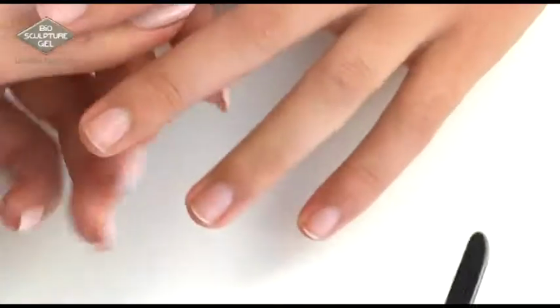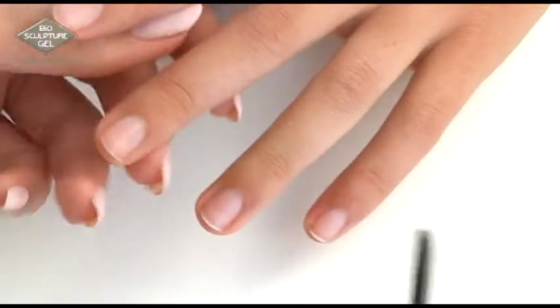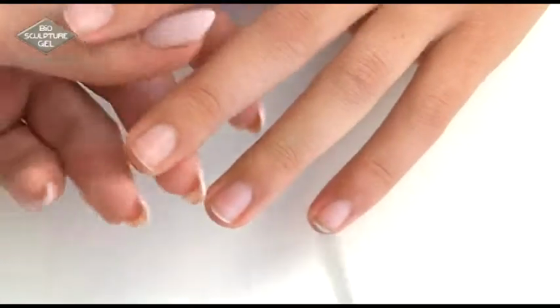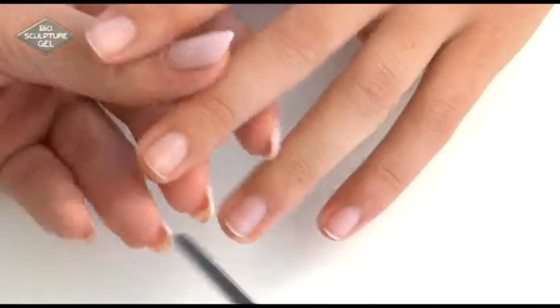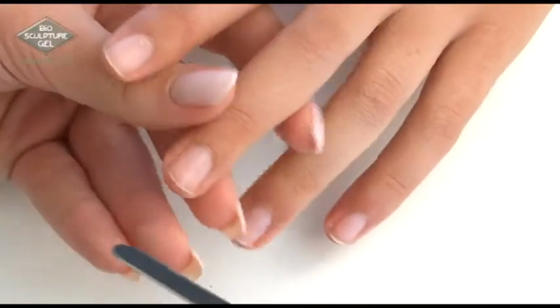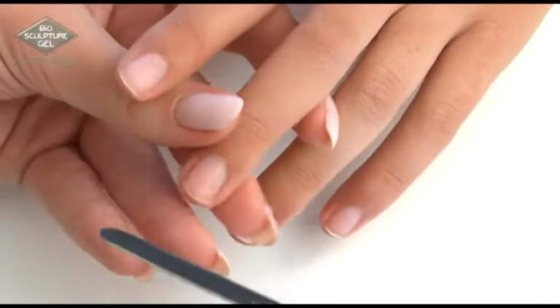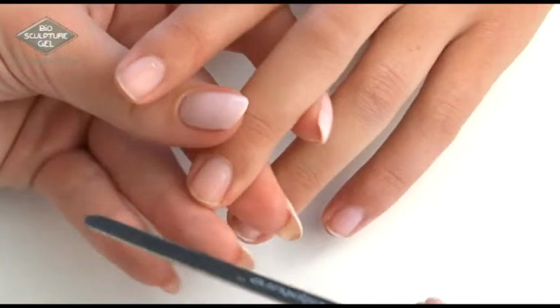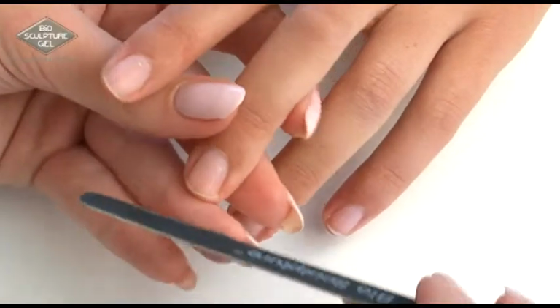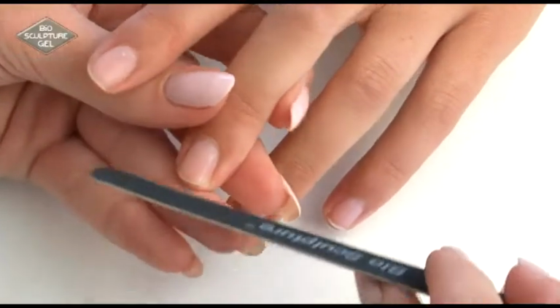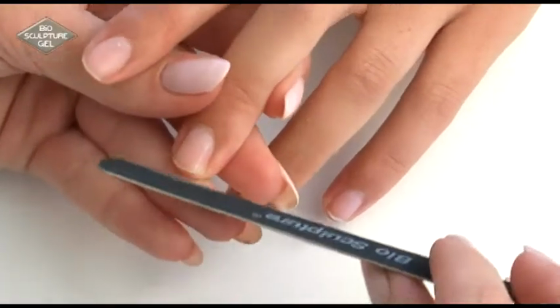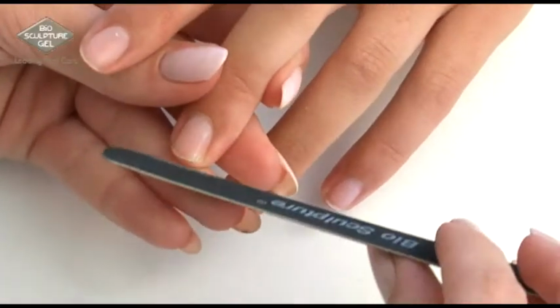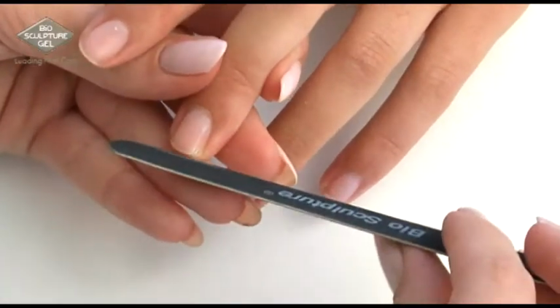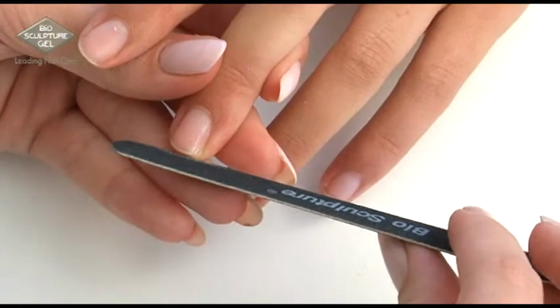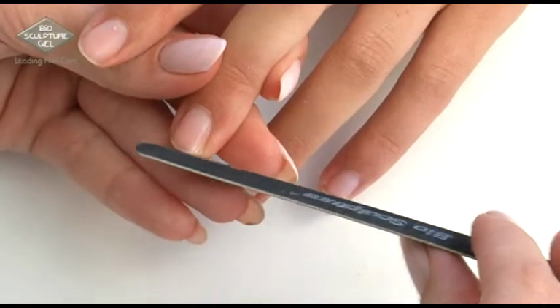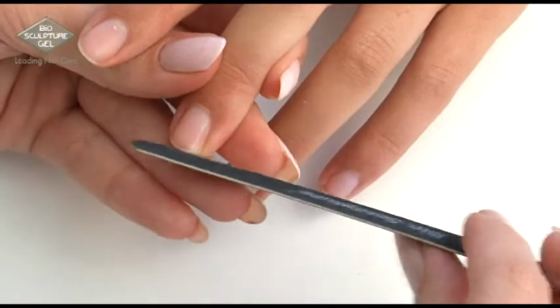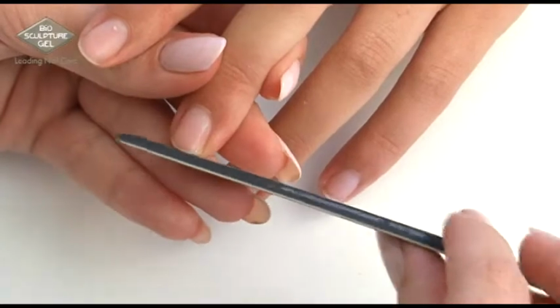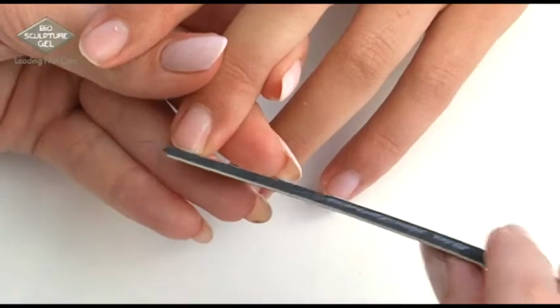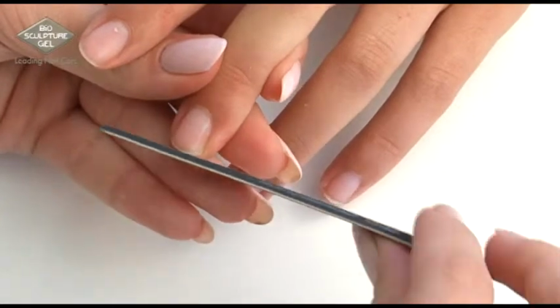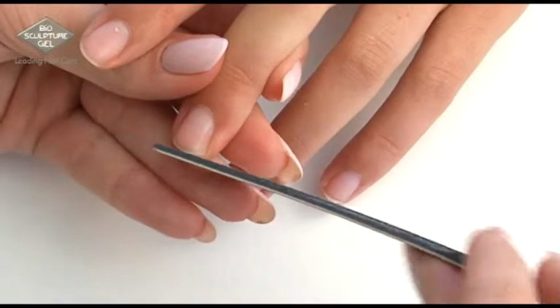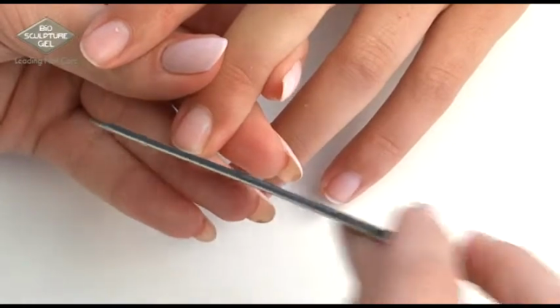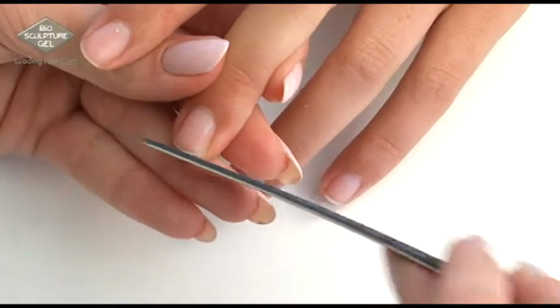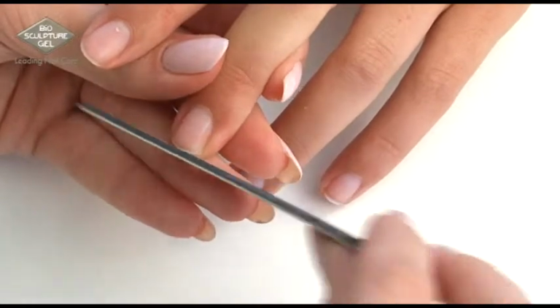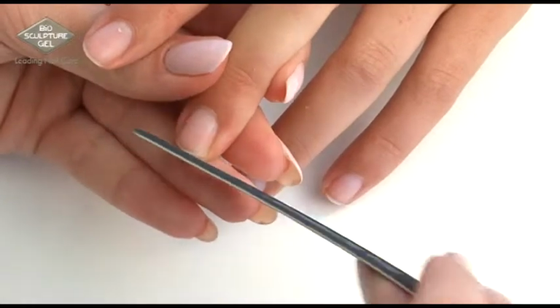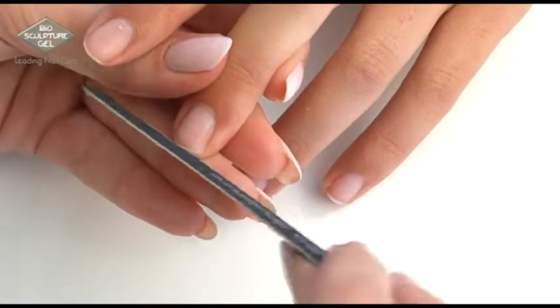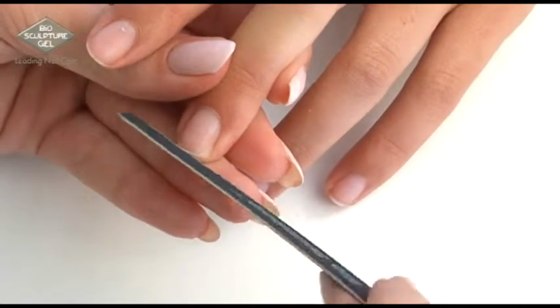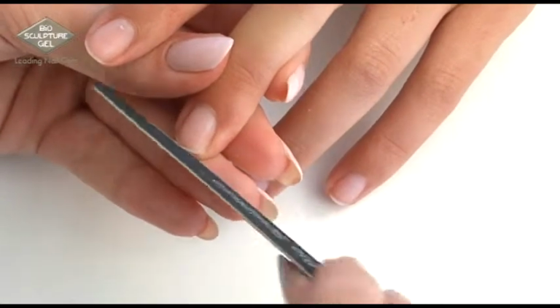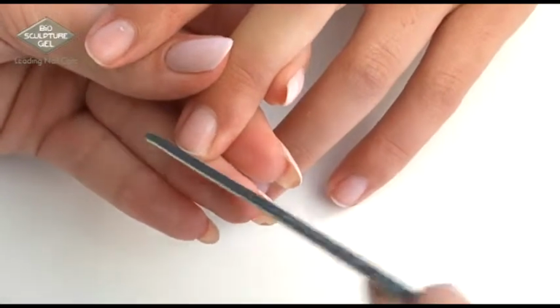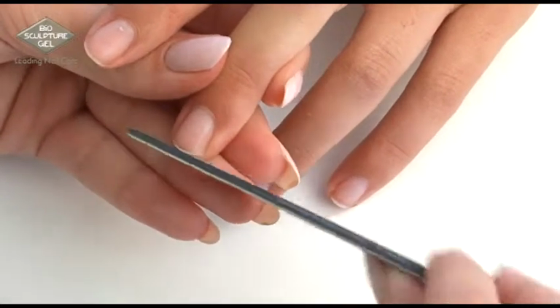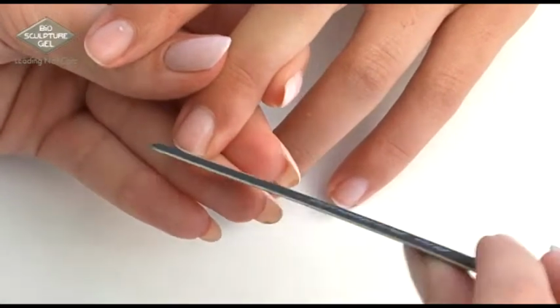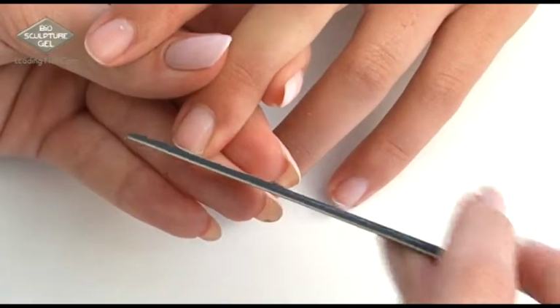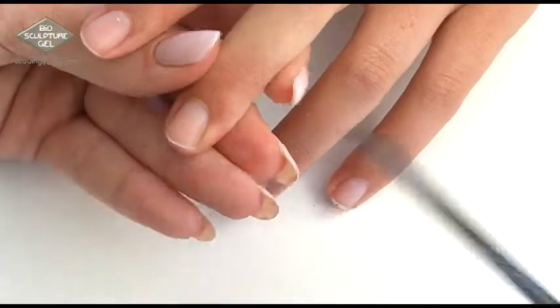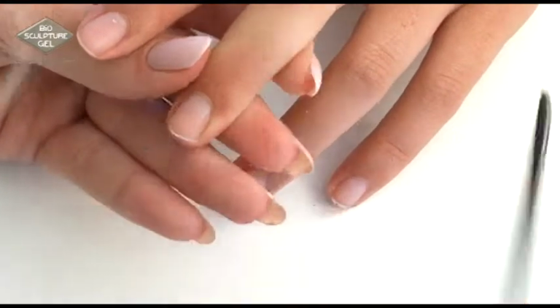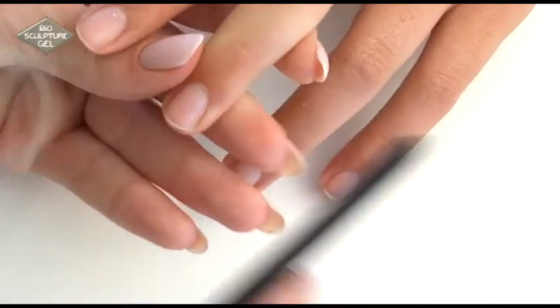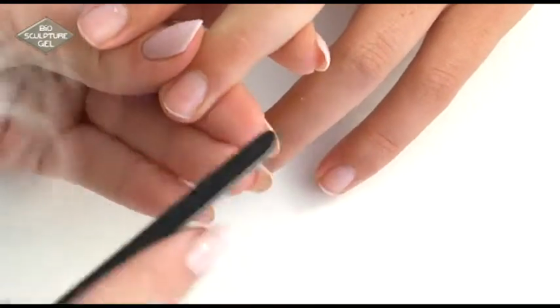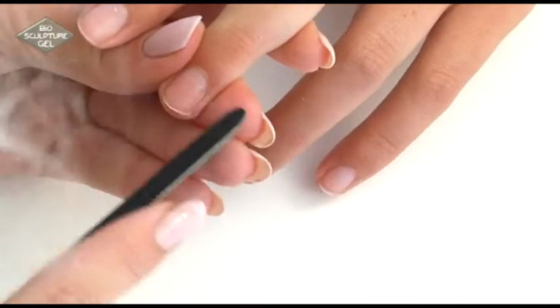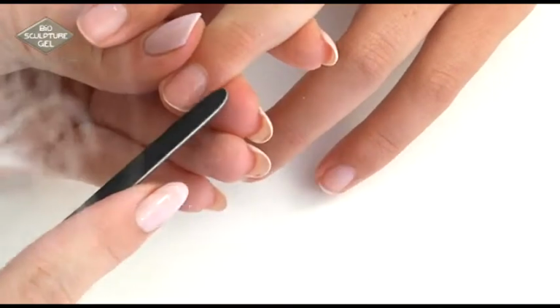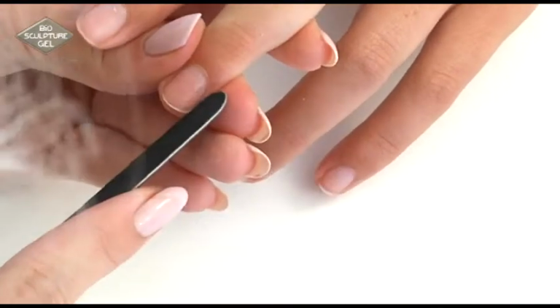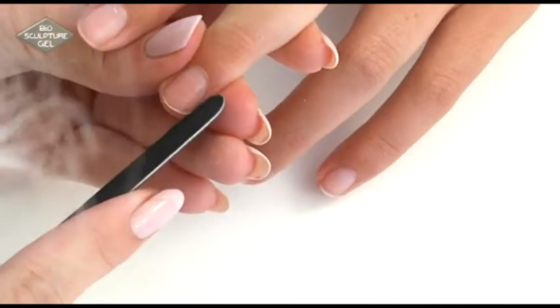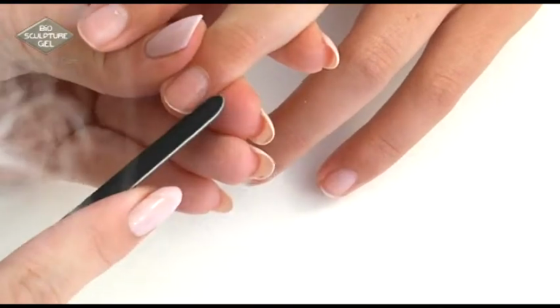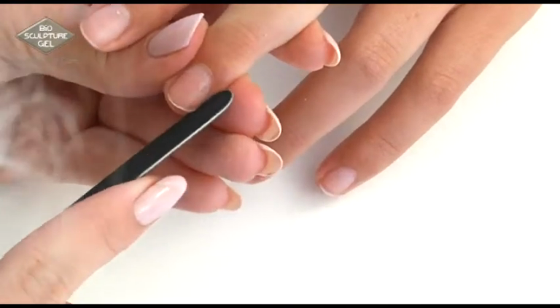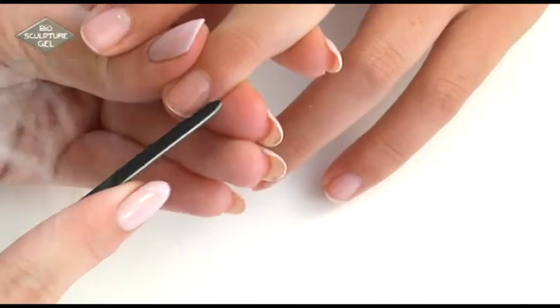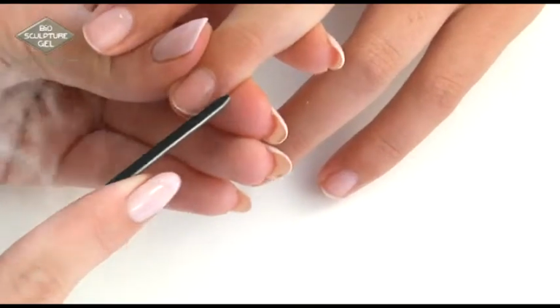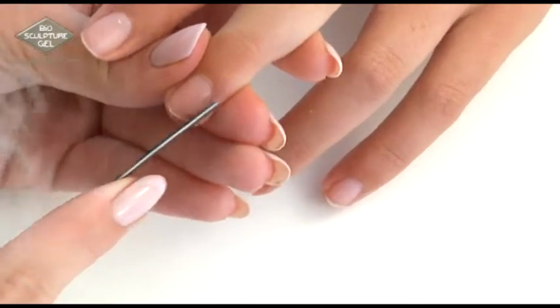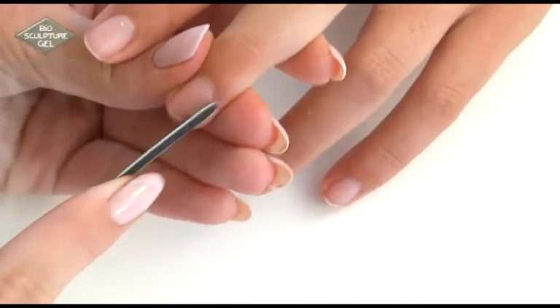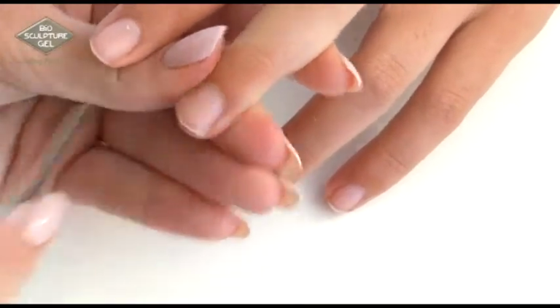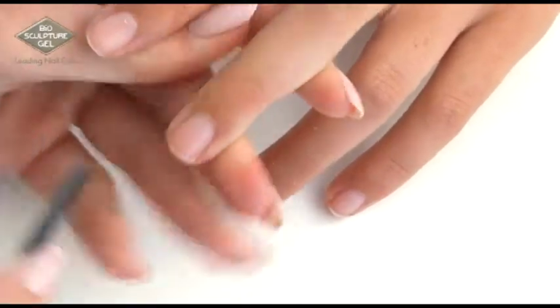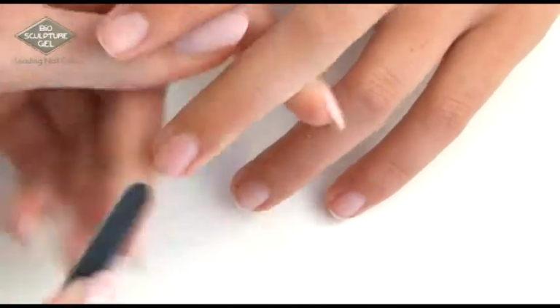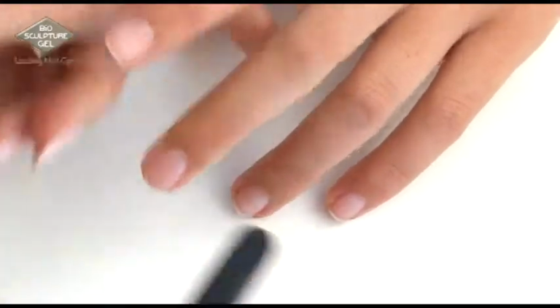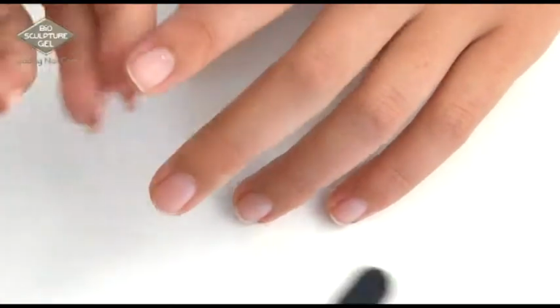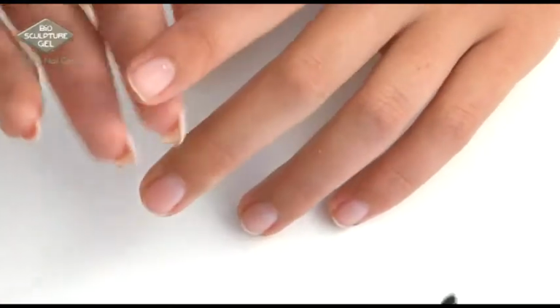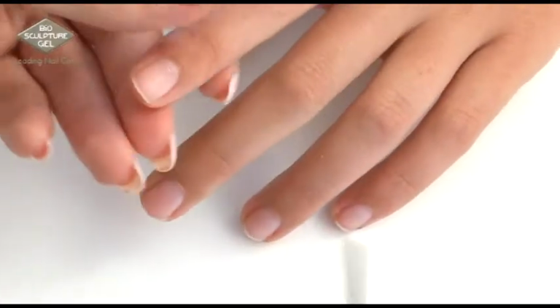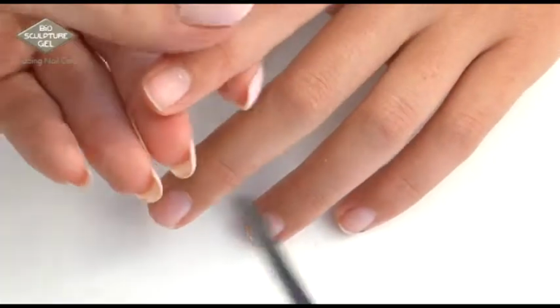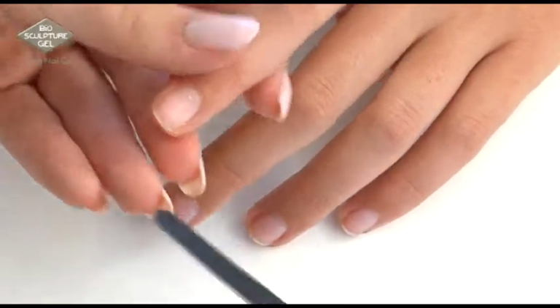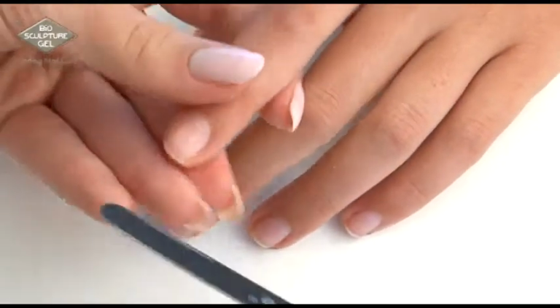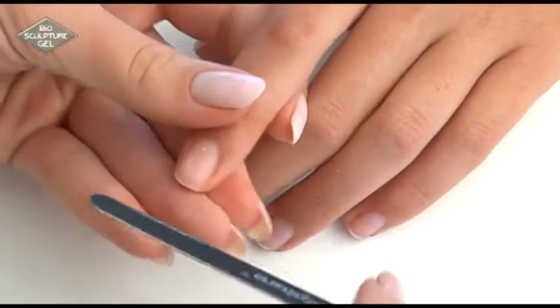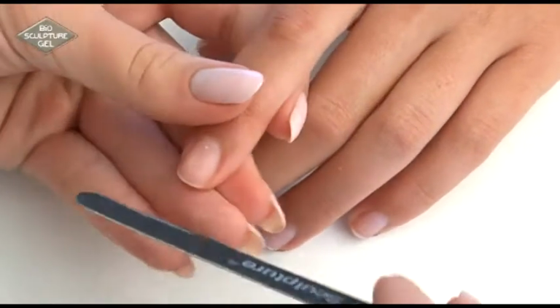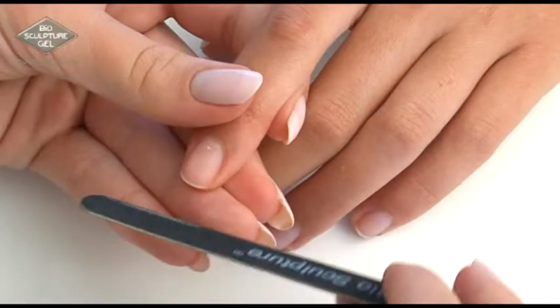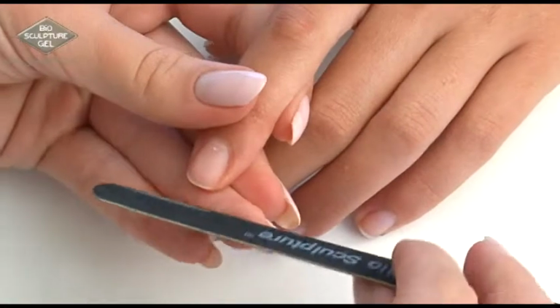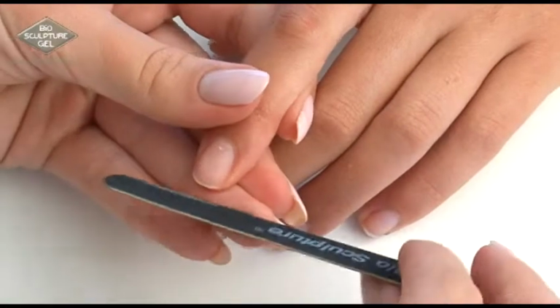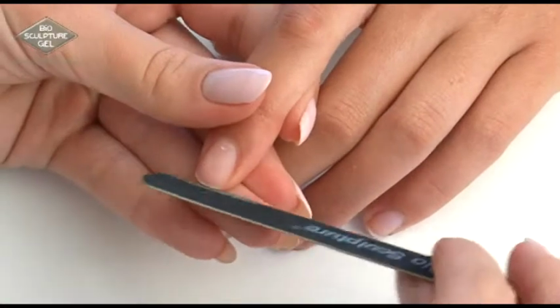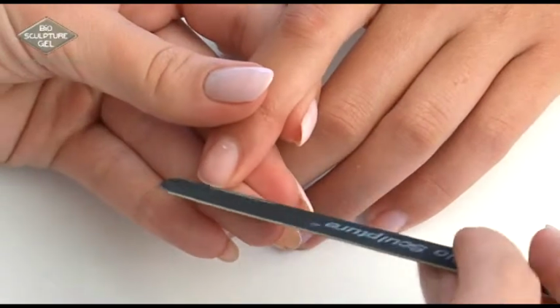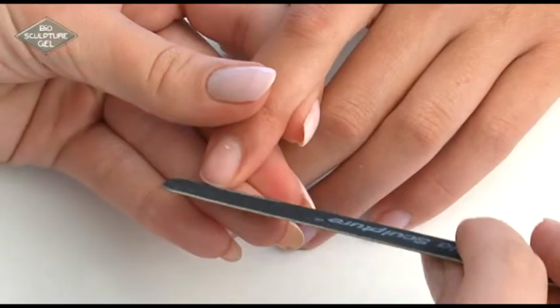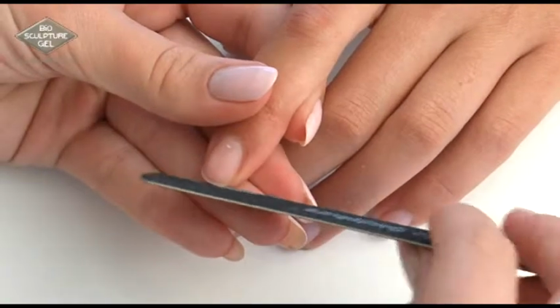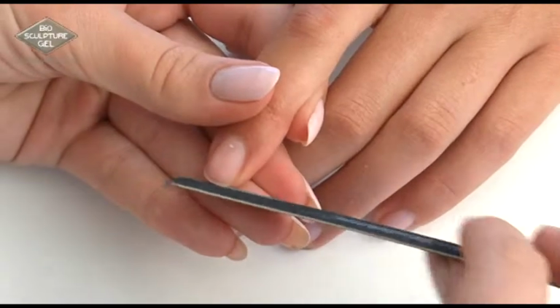Use the thin black file, Versa file, or pink teardrop to file and shape the nail length.